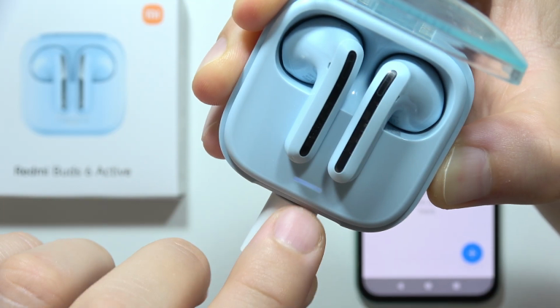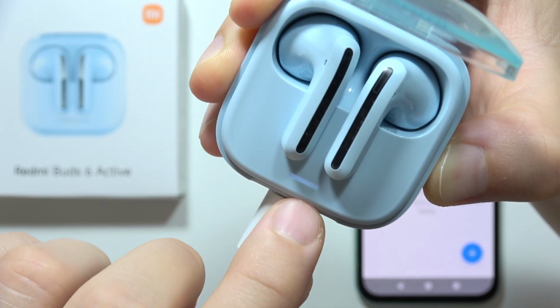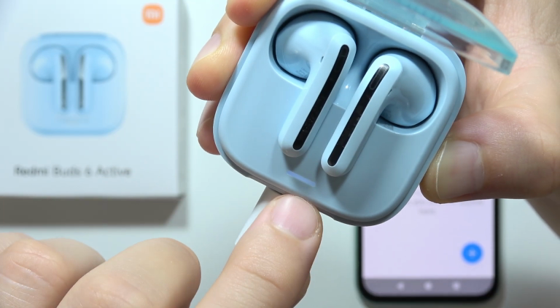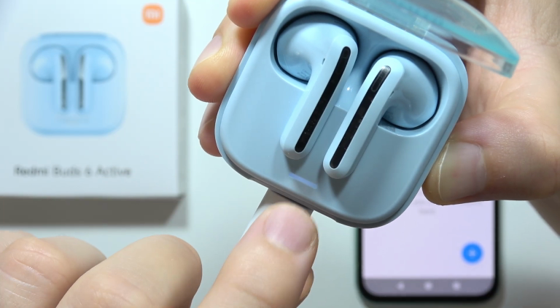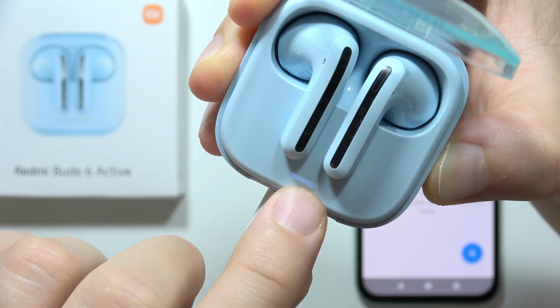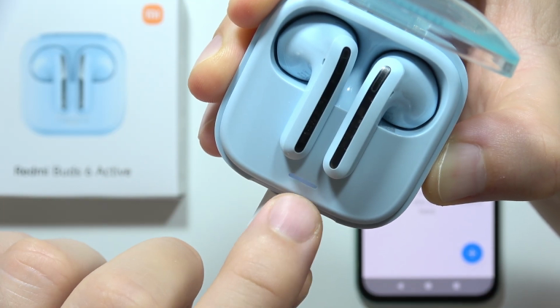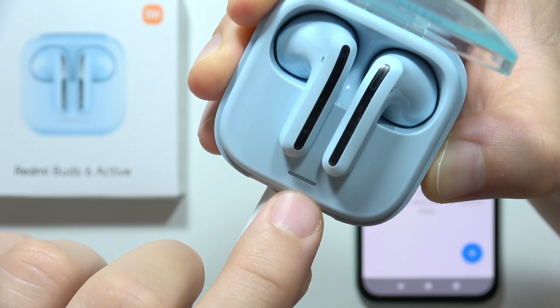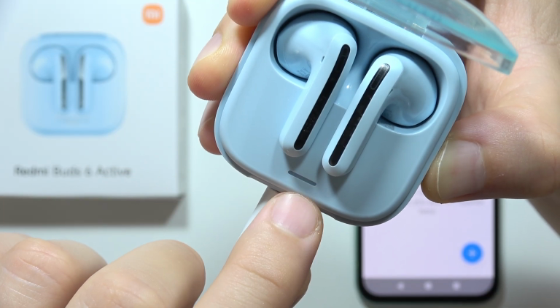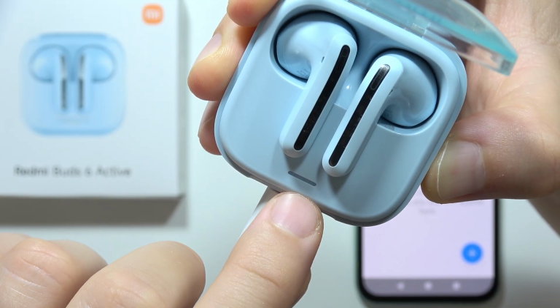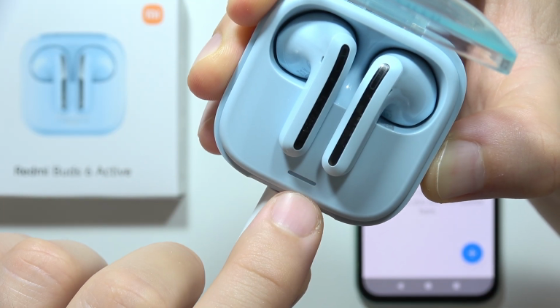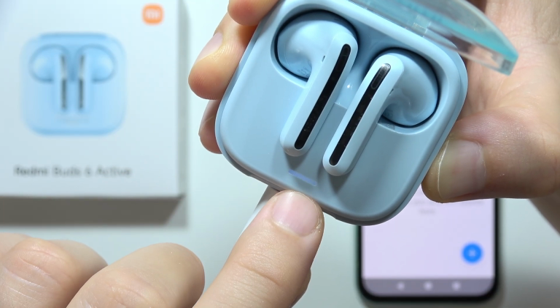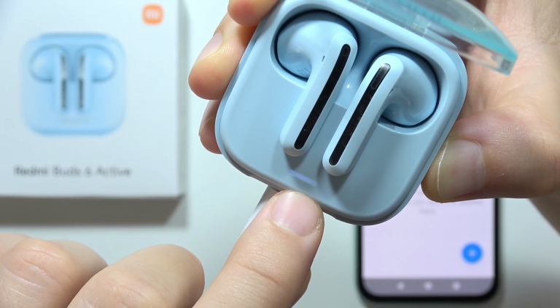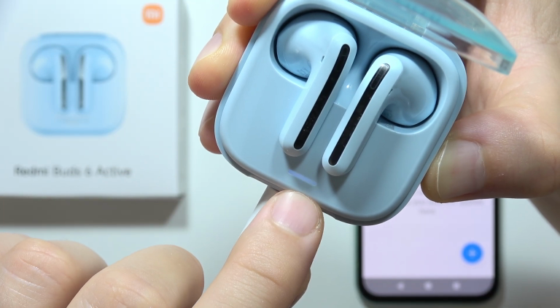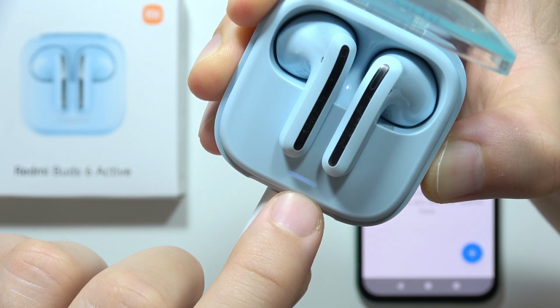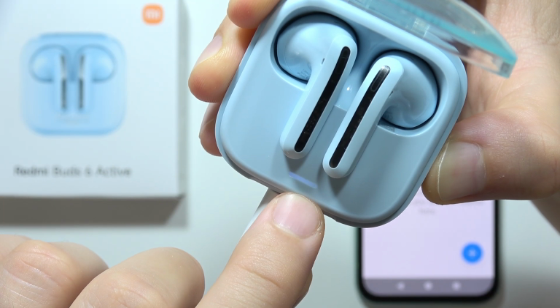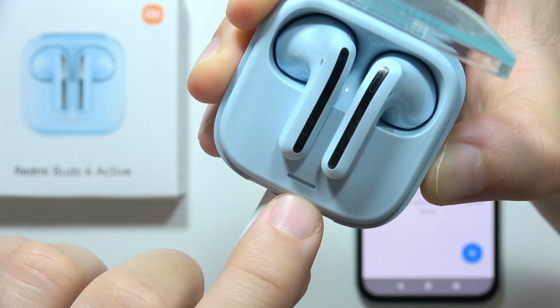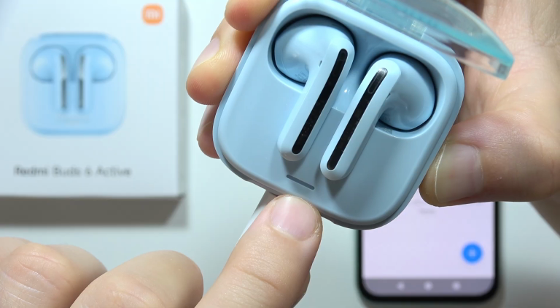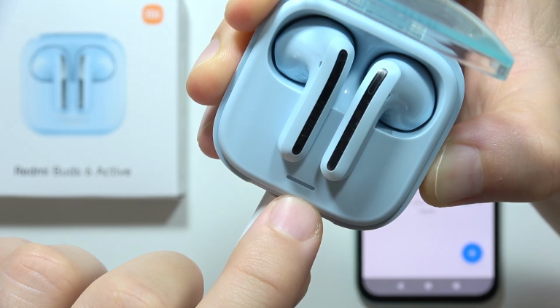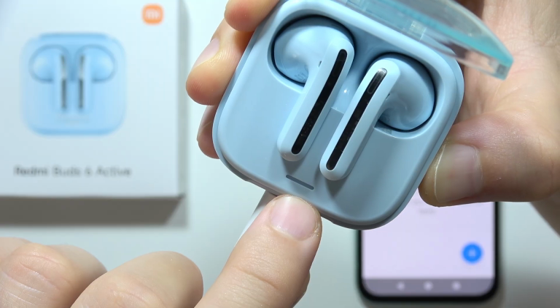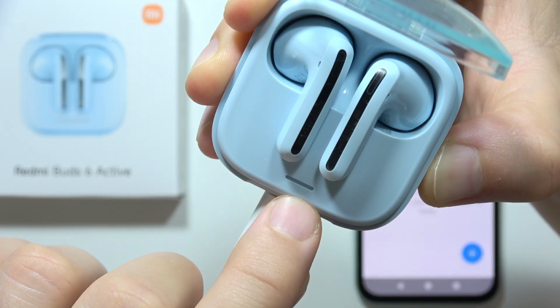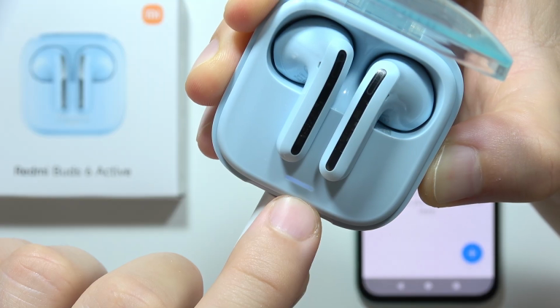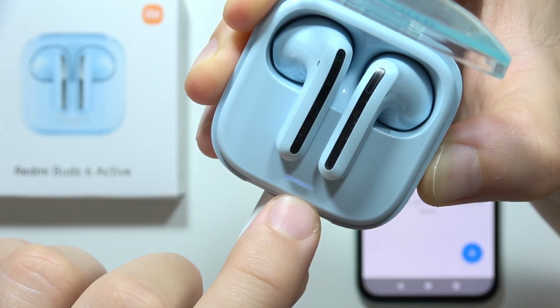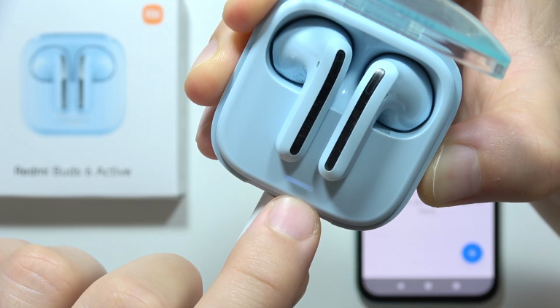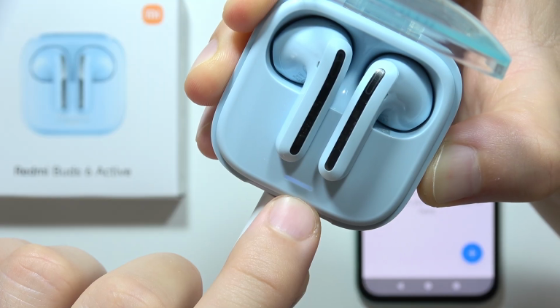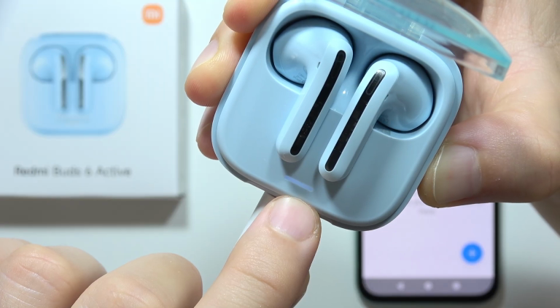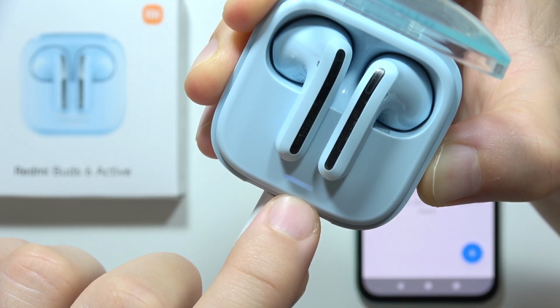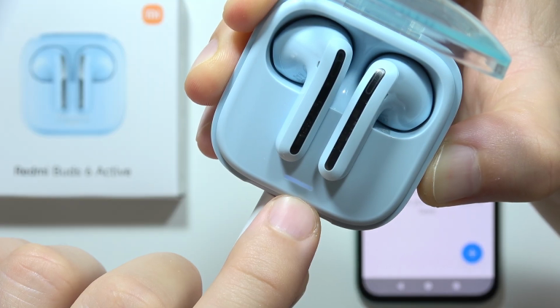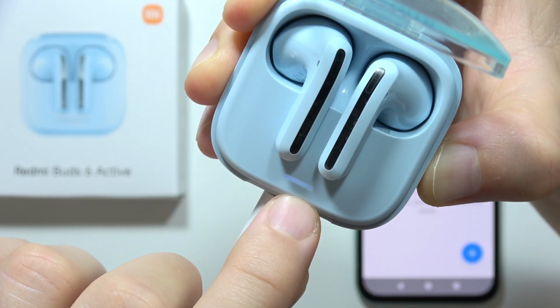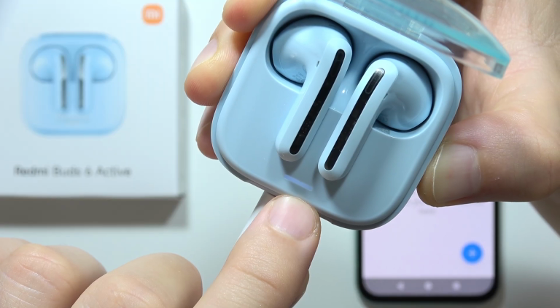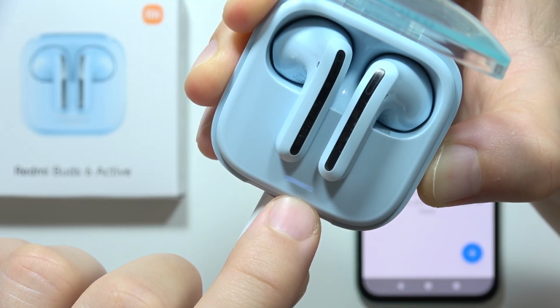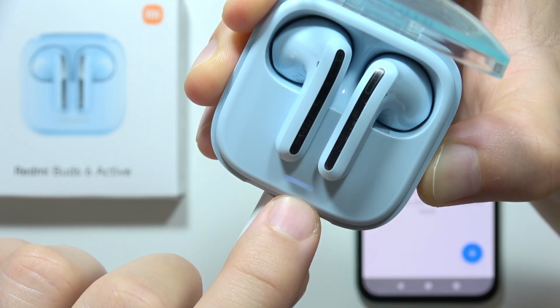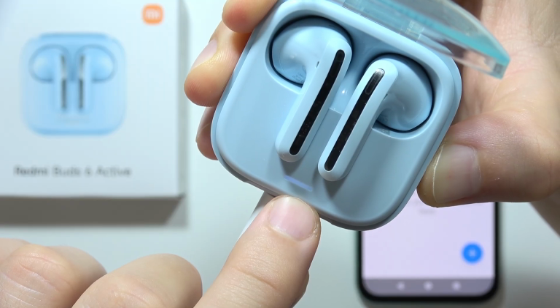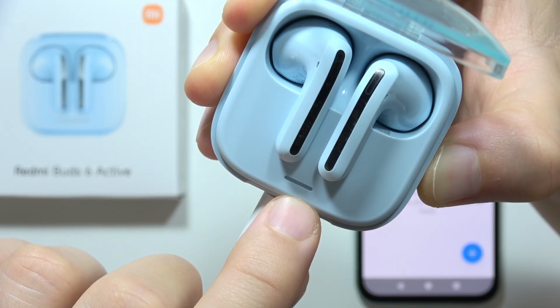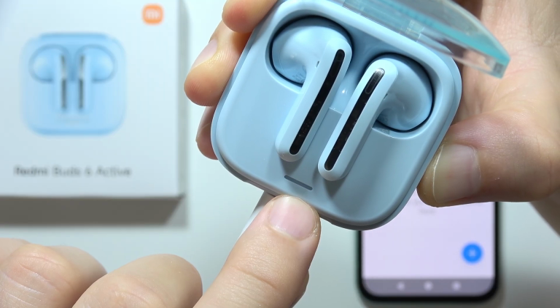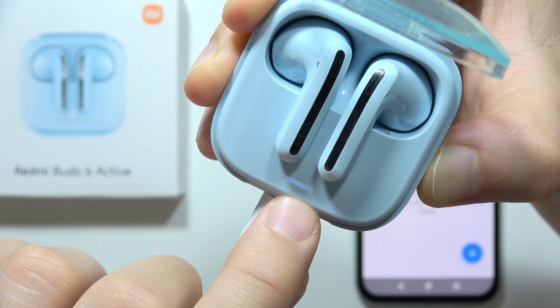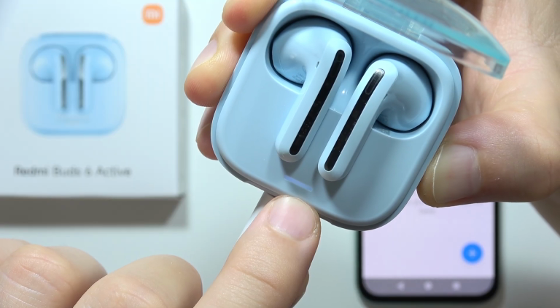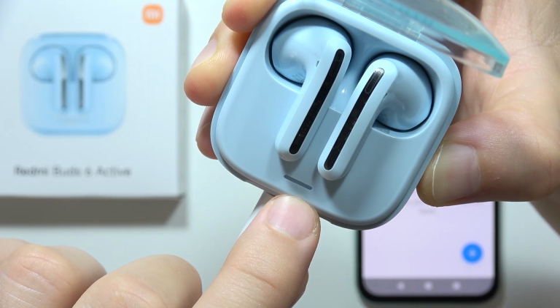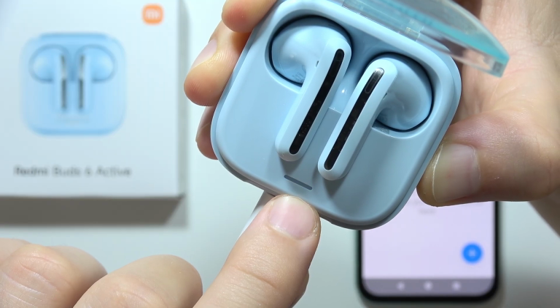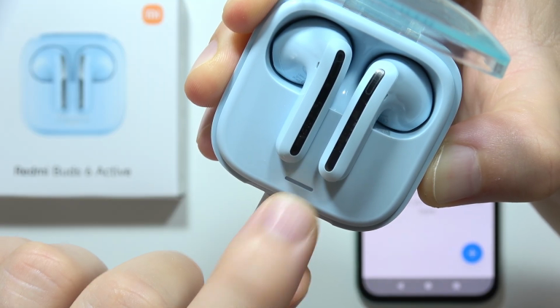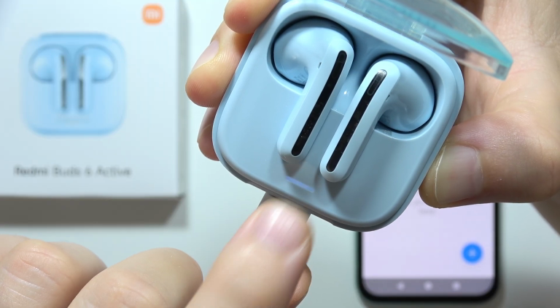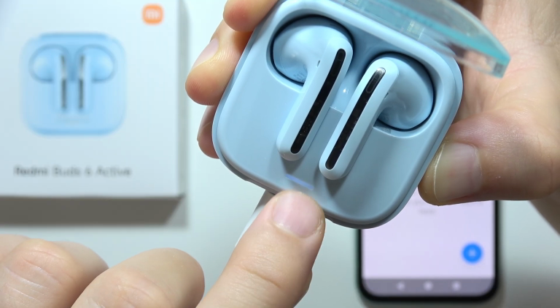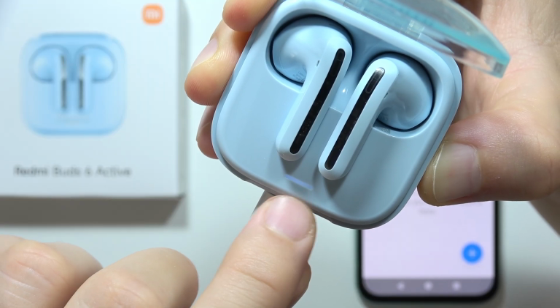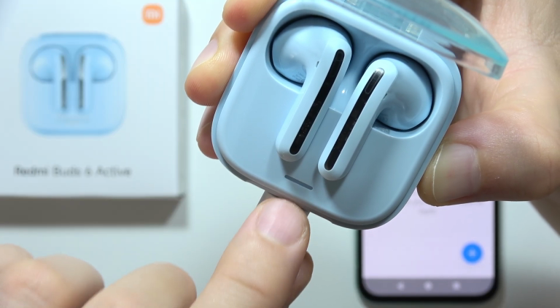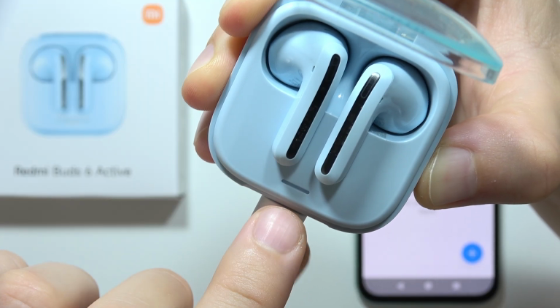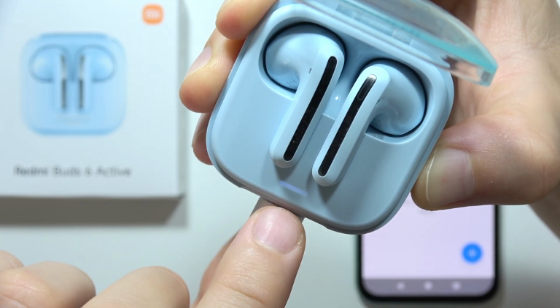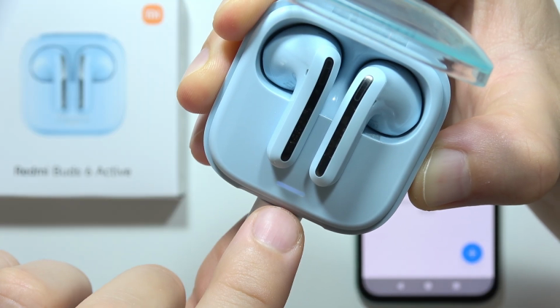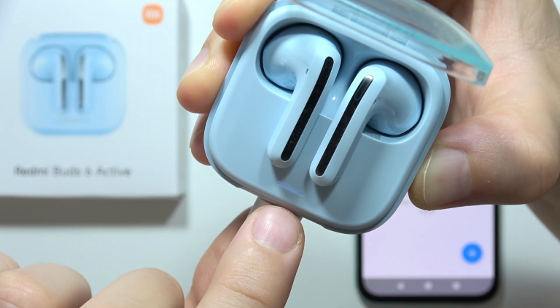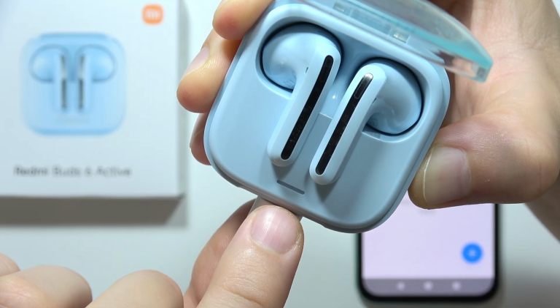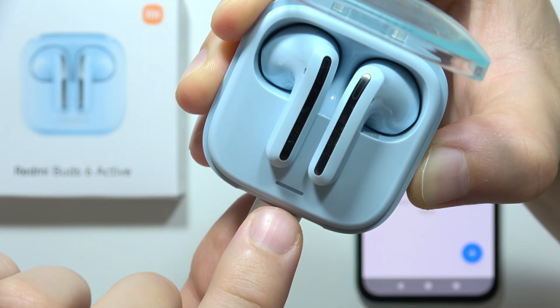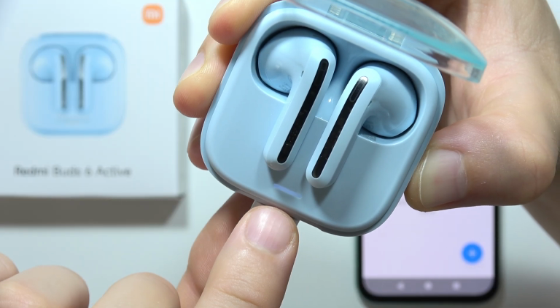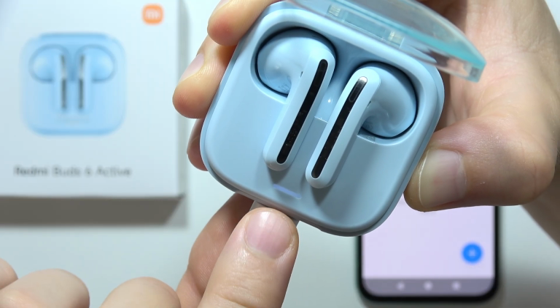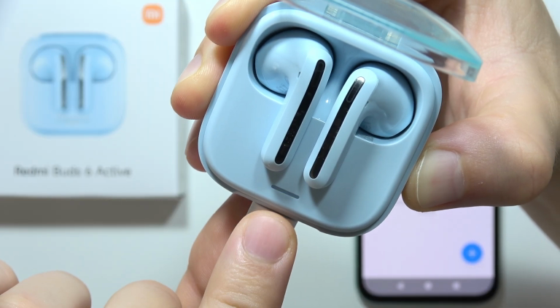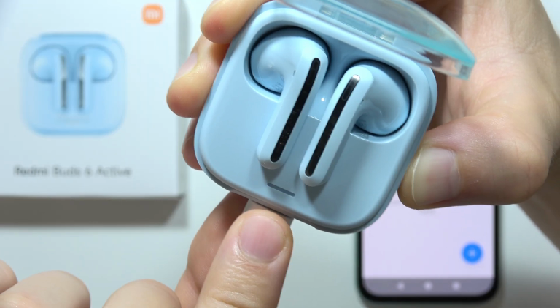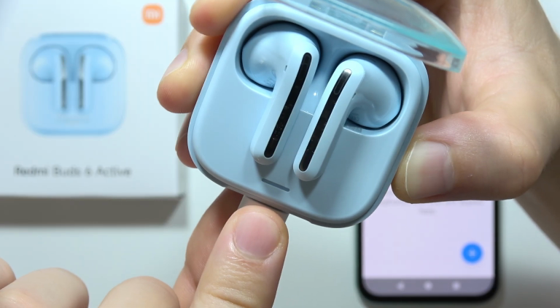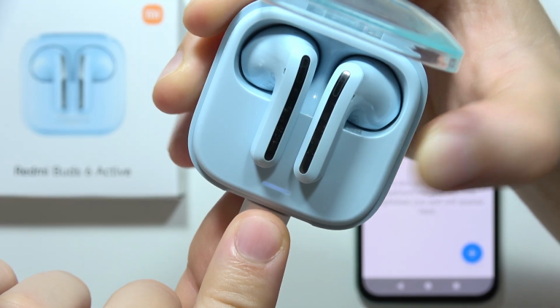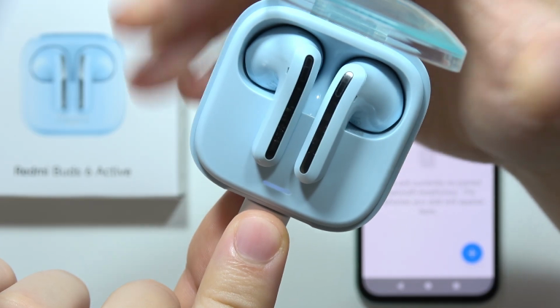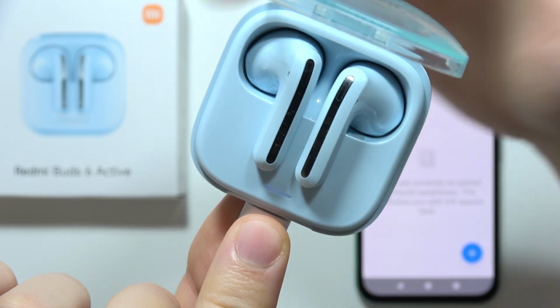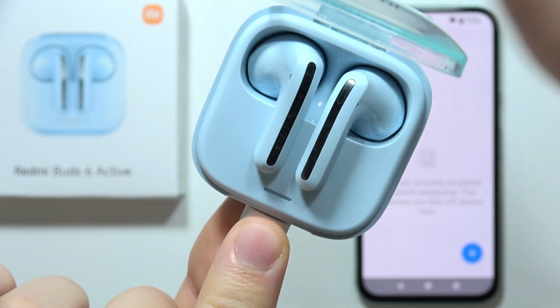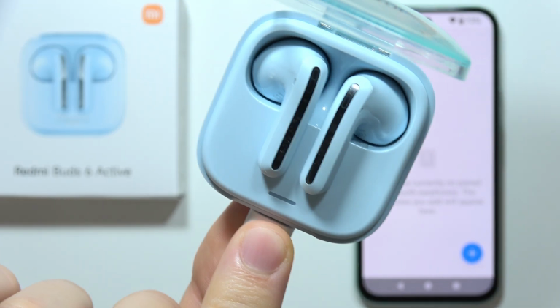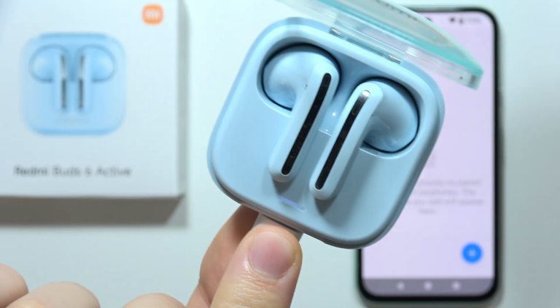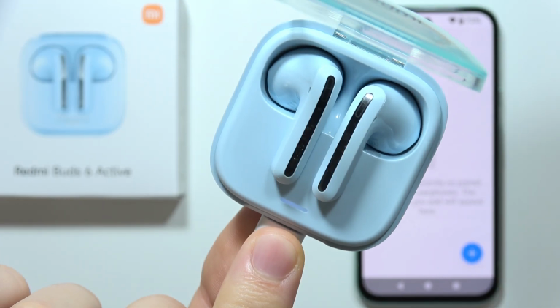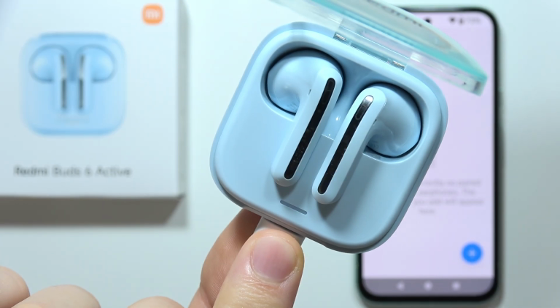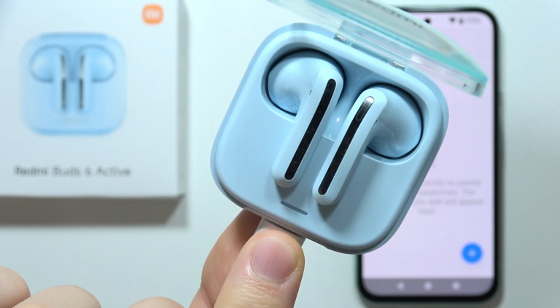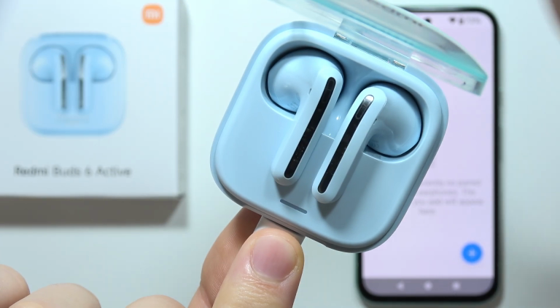Take a look, right now. So keep holding, and now it goes back quickly, so we have to release.